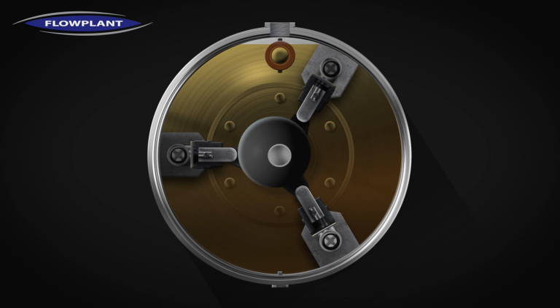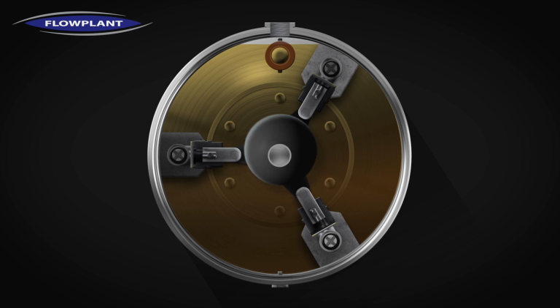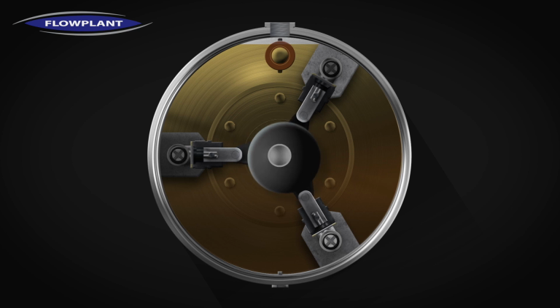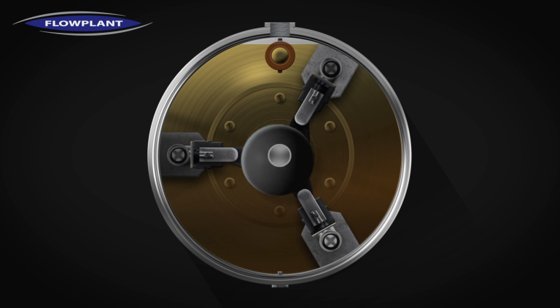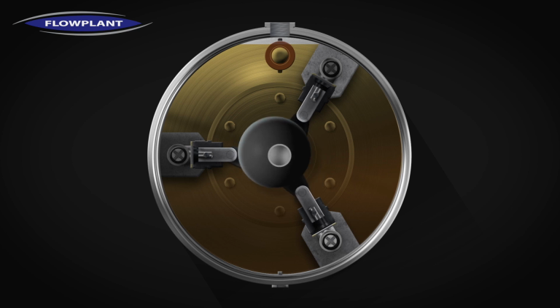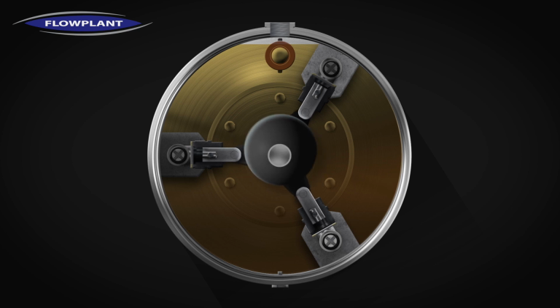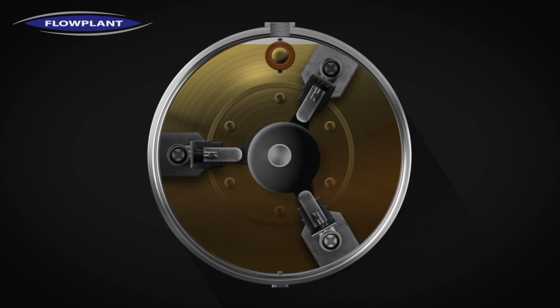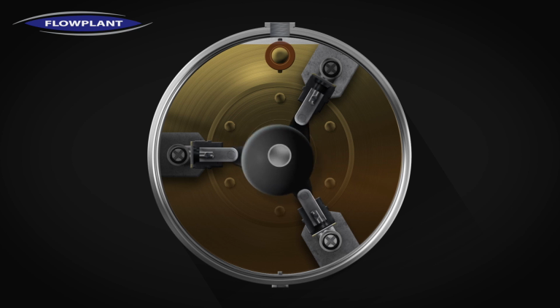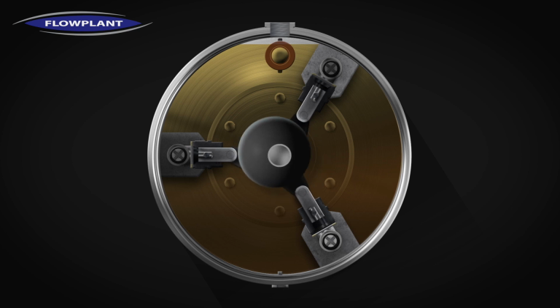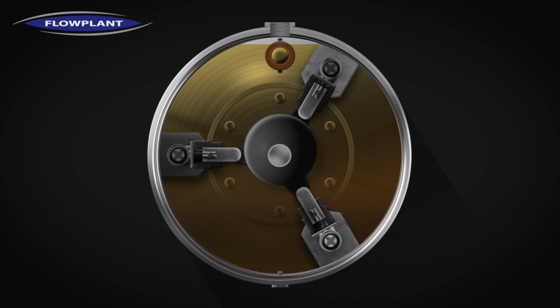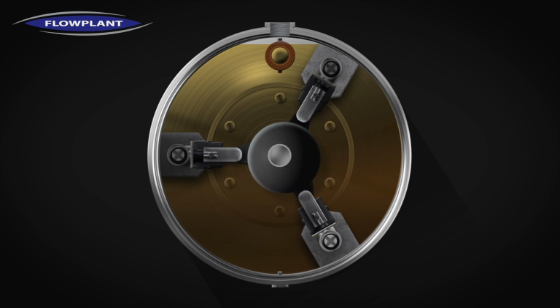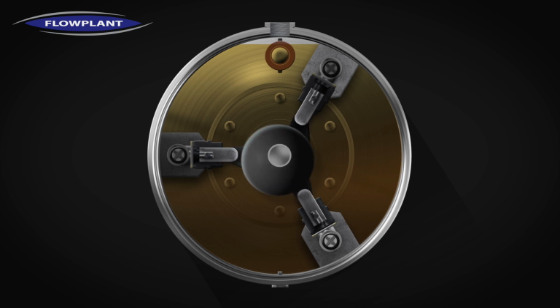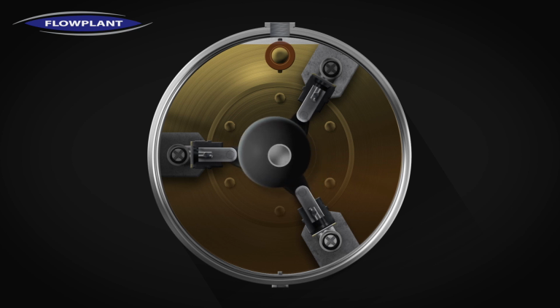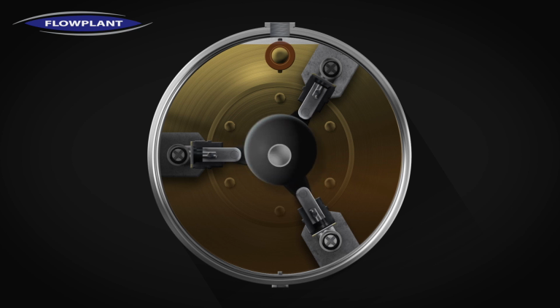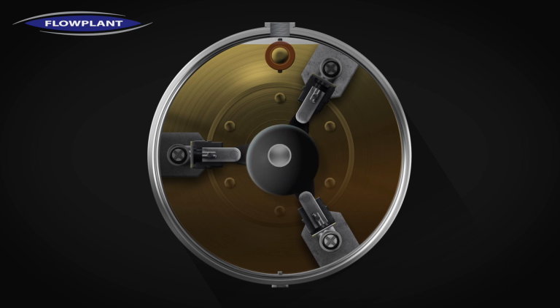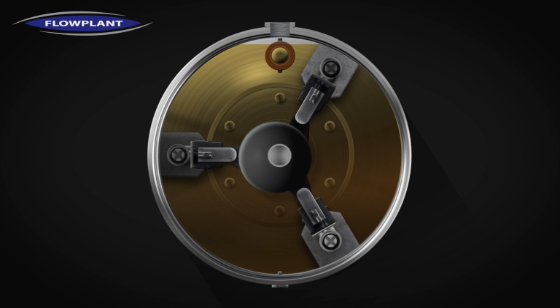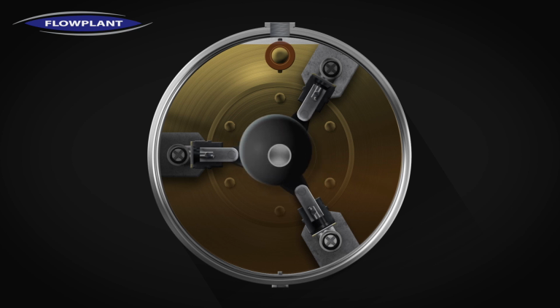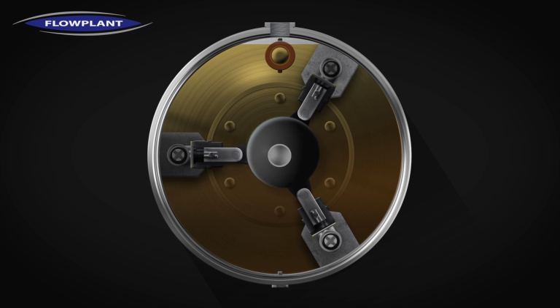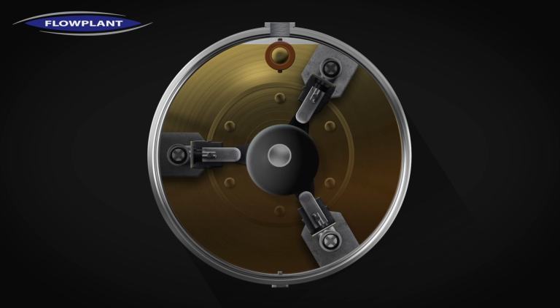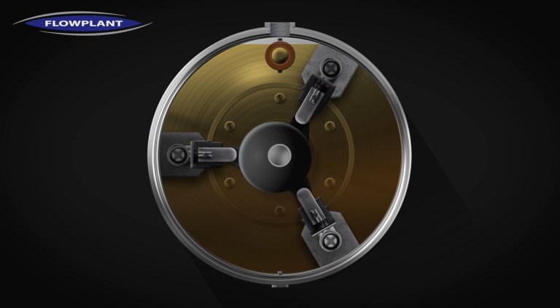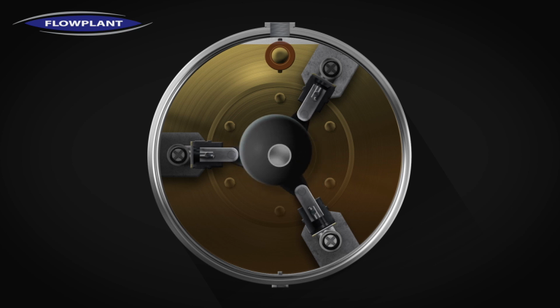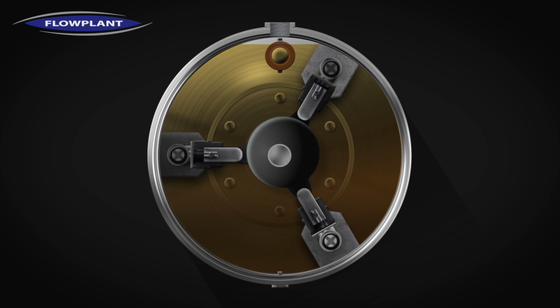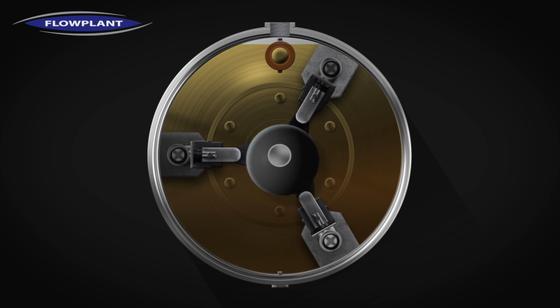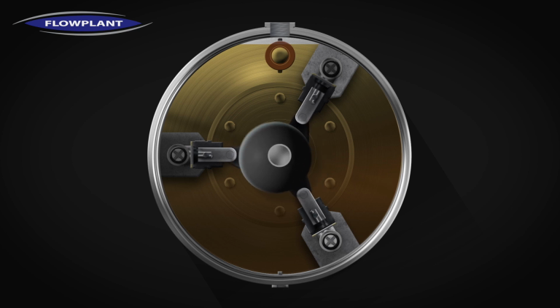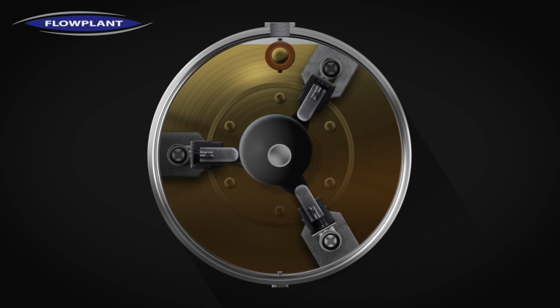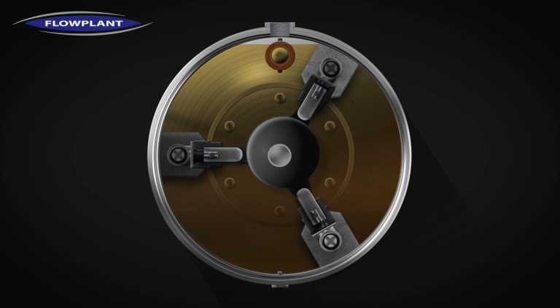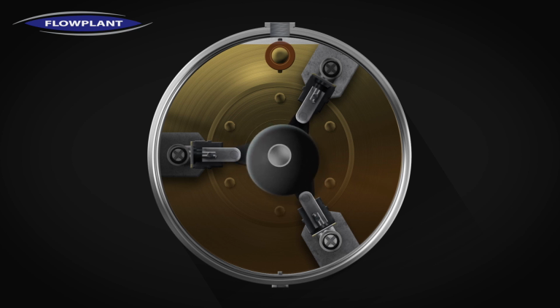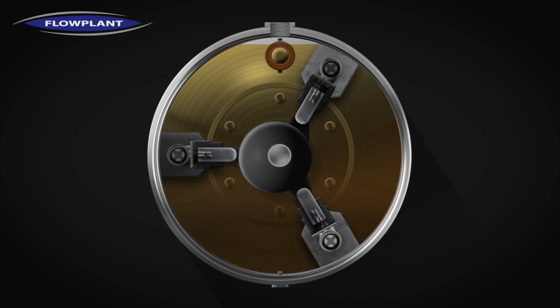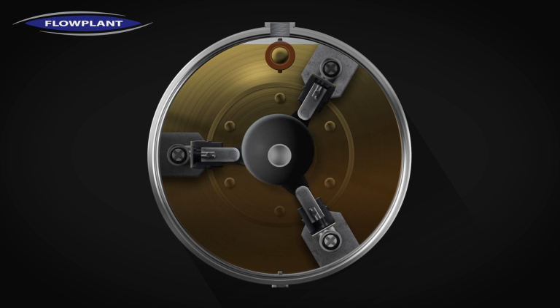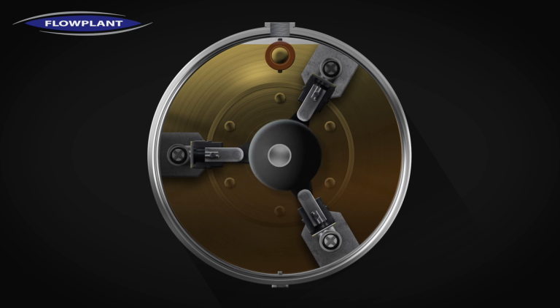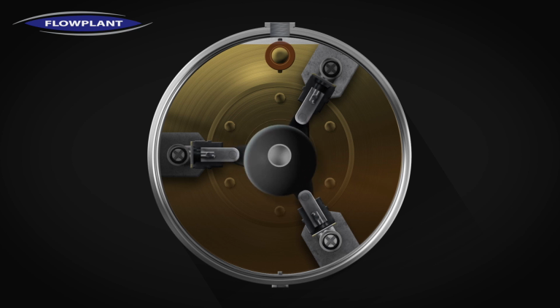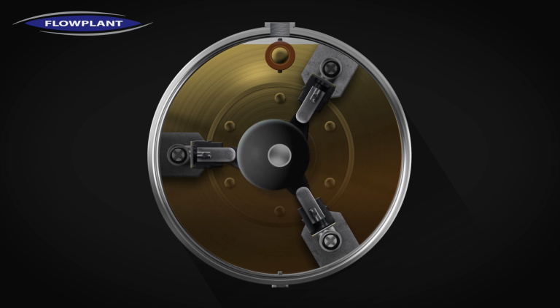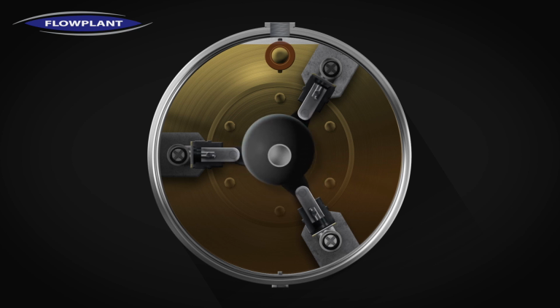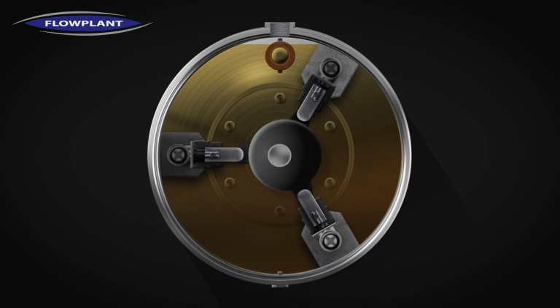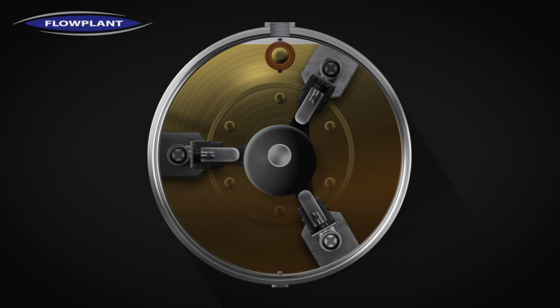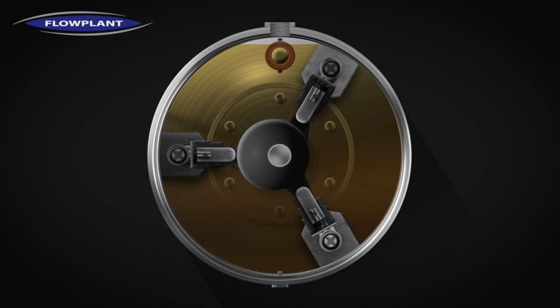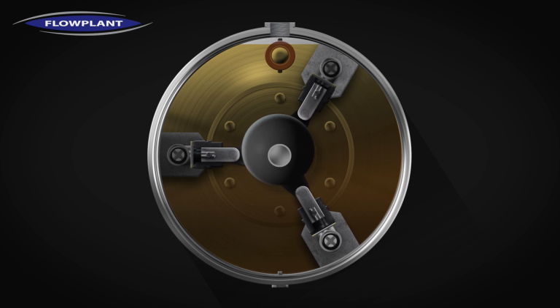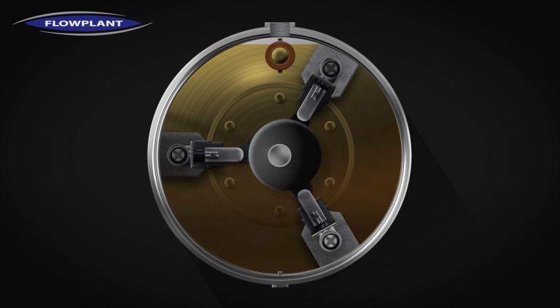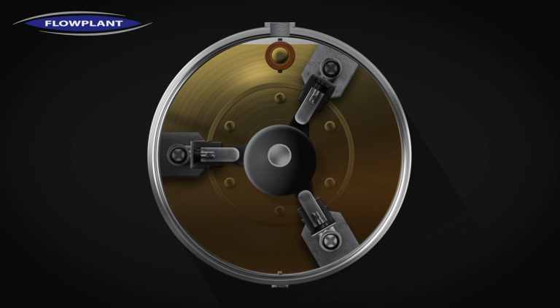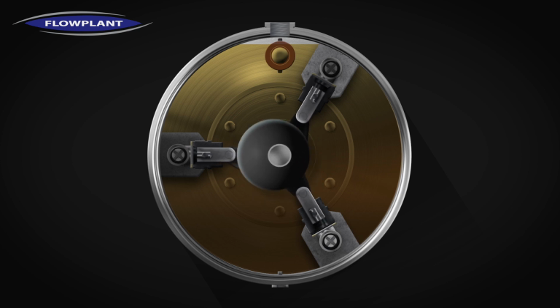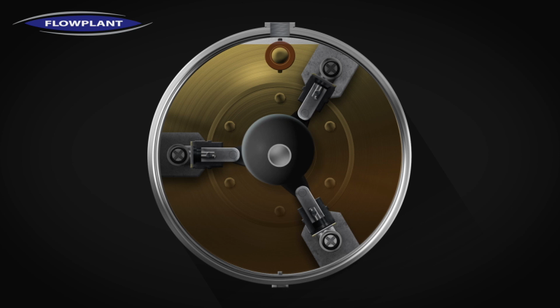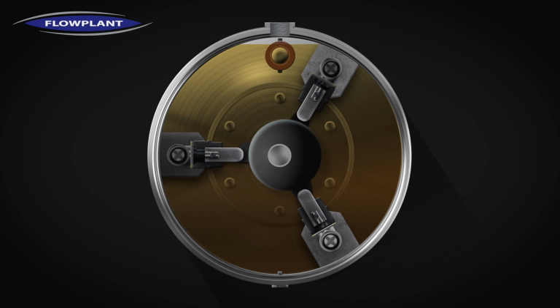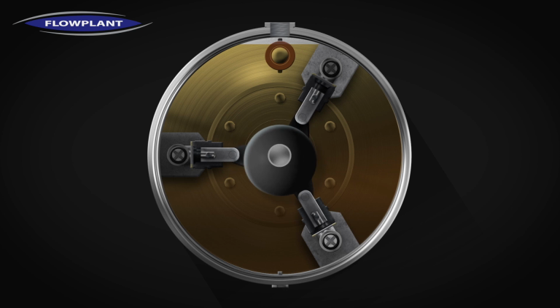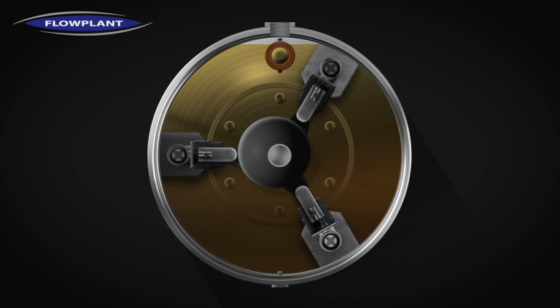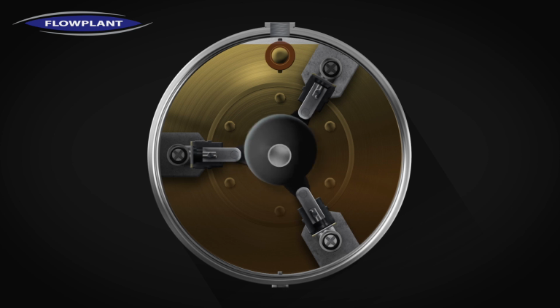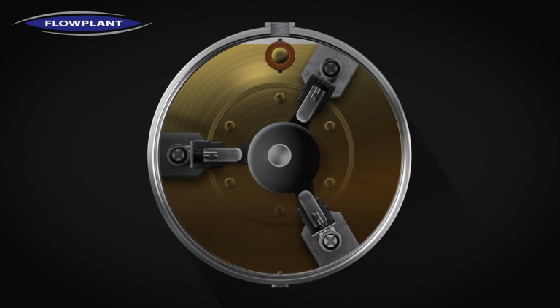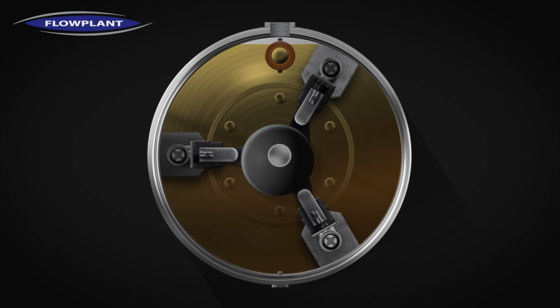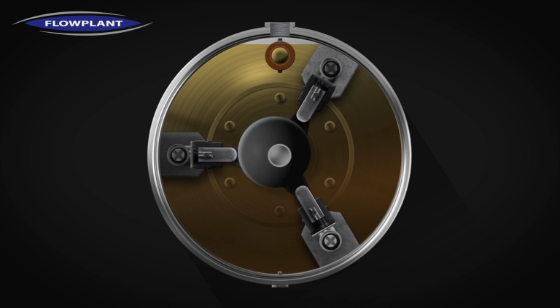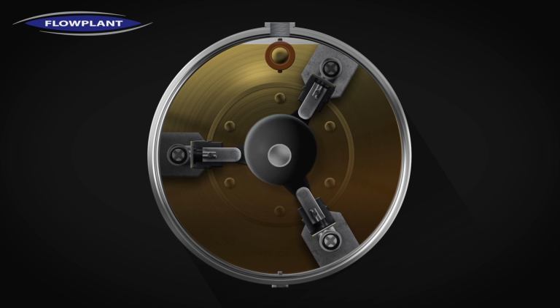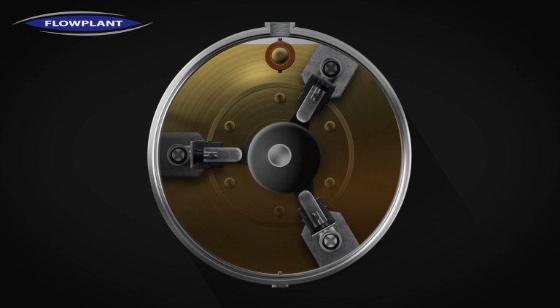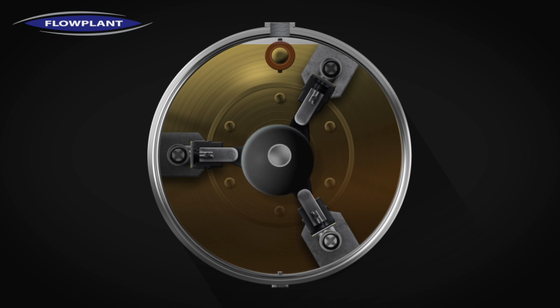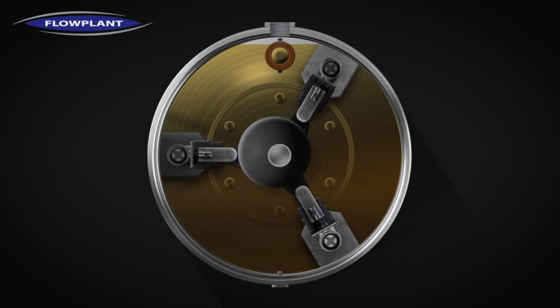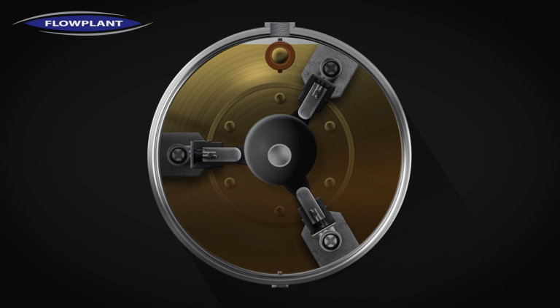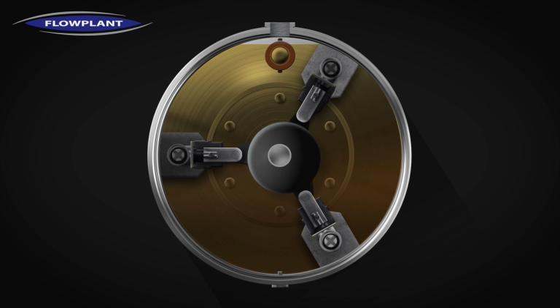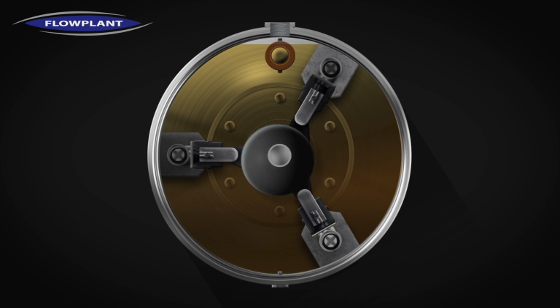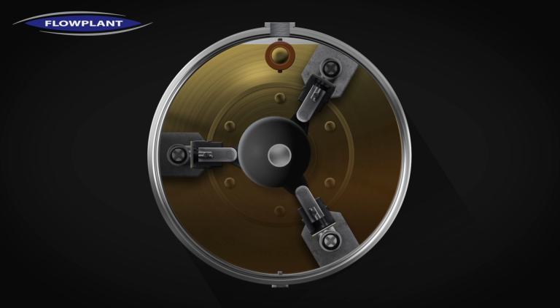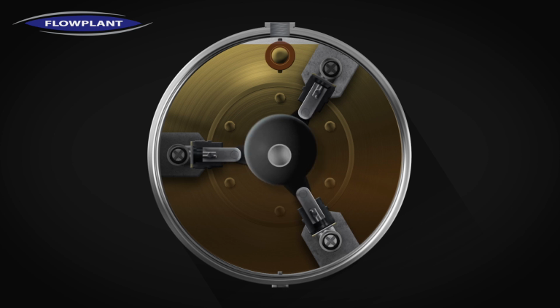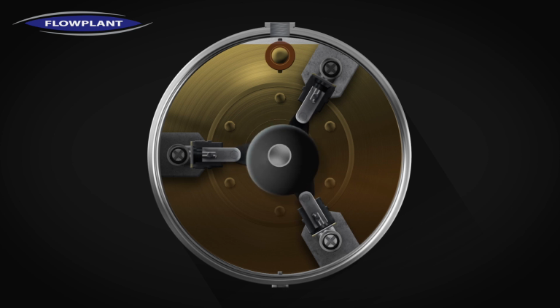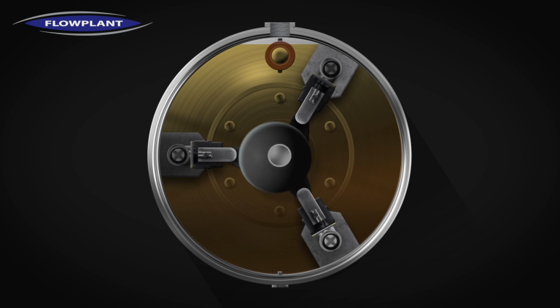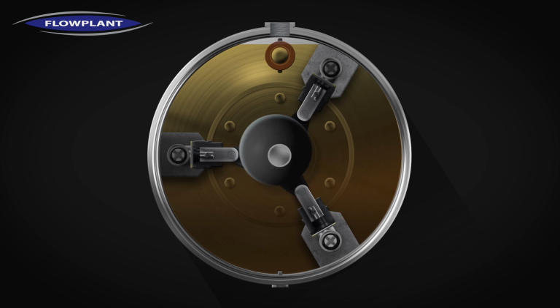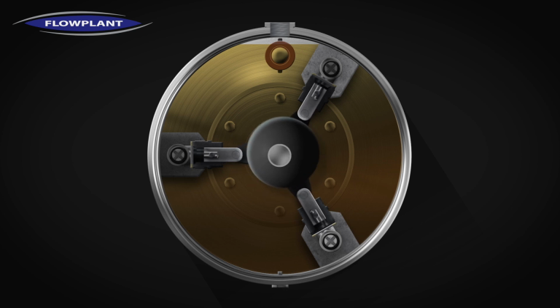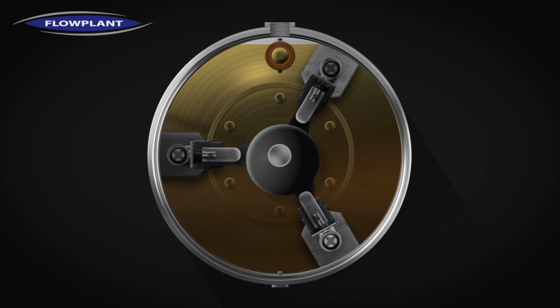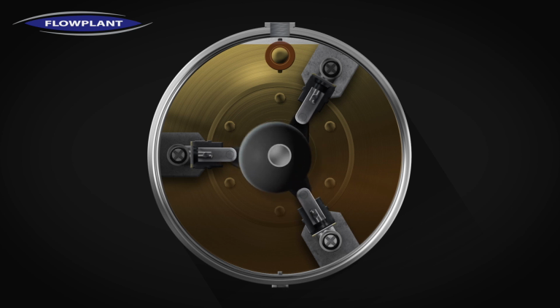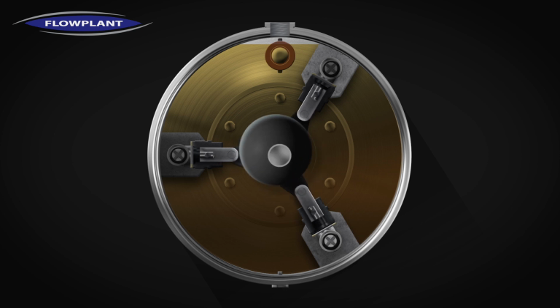The circular crankcase is oil-filled. This allows for hydraulic diaphragm activation and the lubrication of mechanical parts.